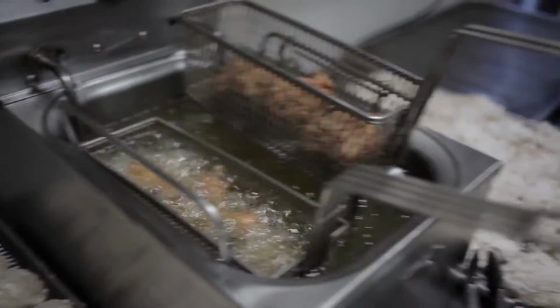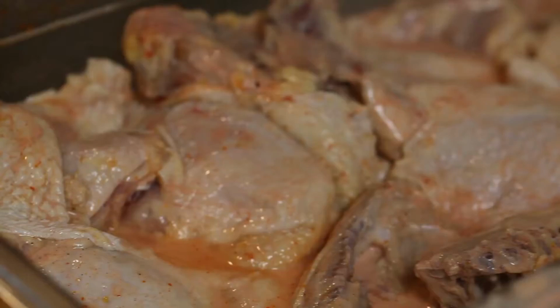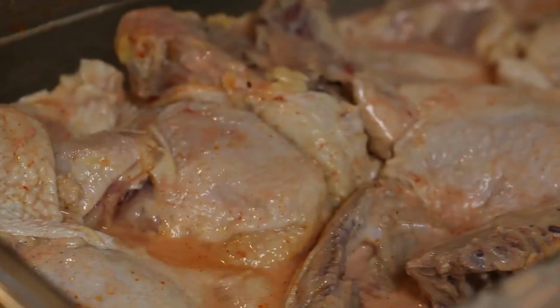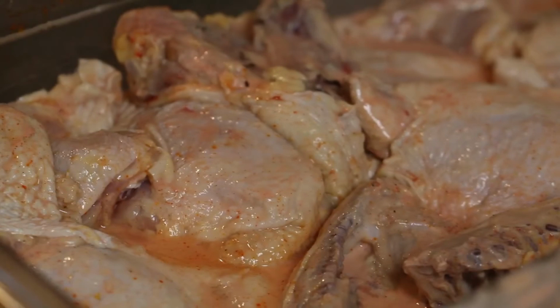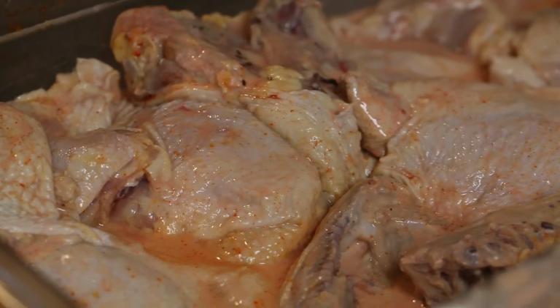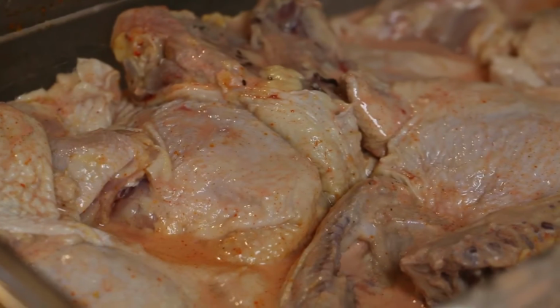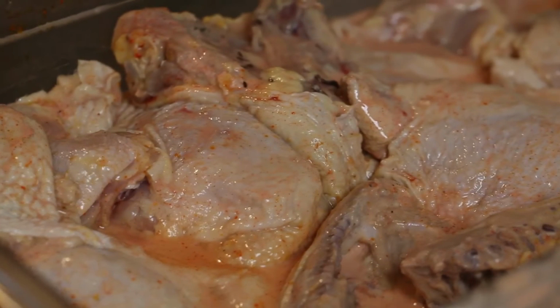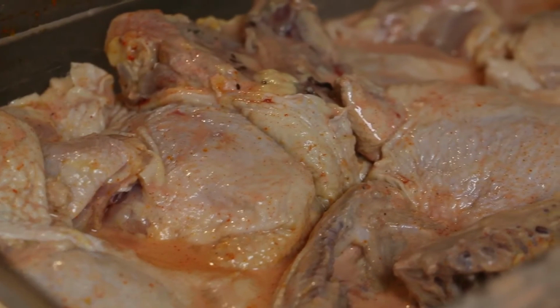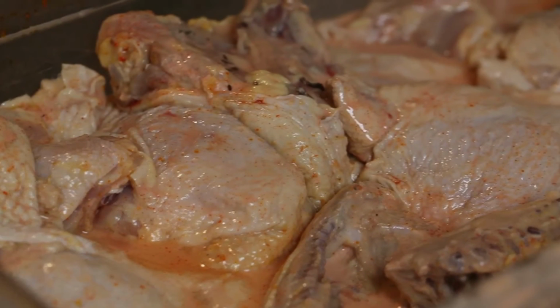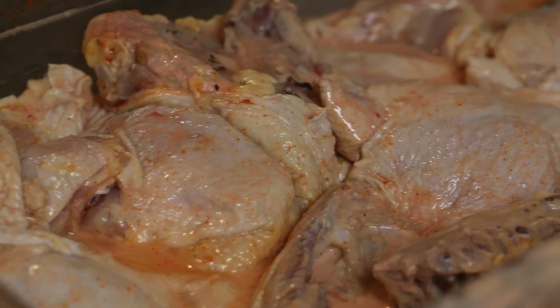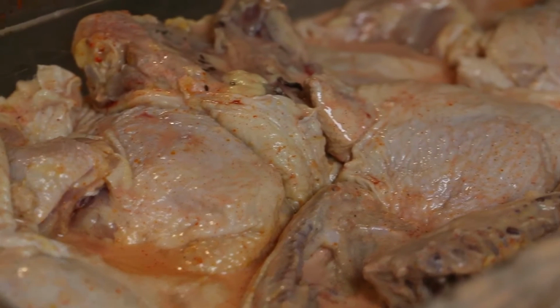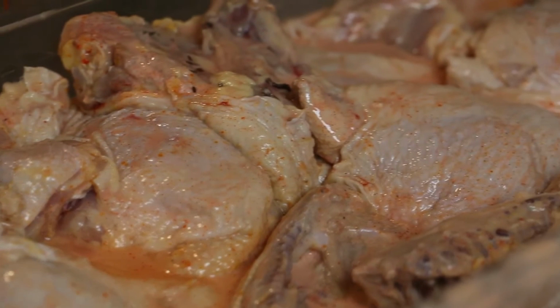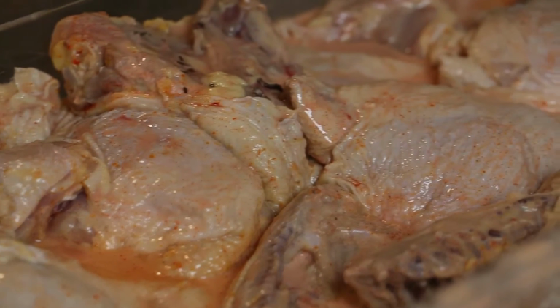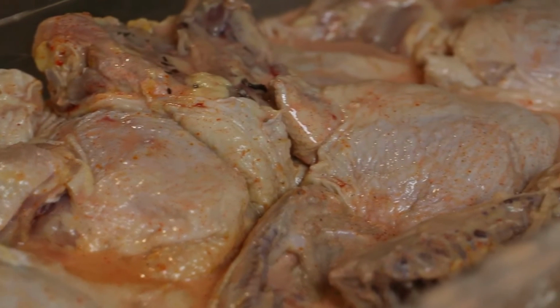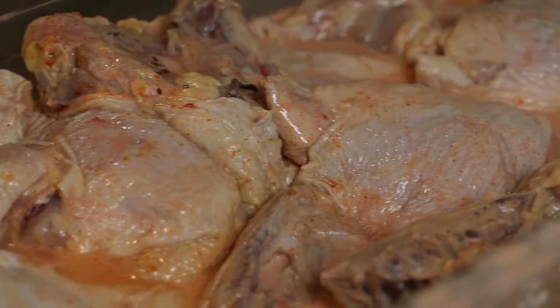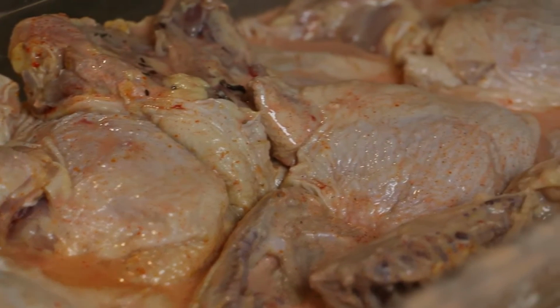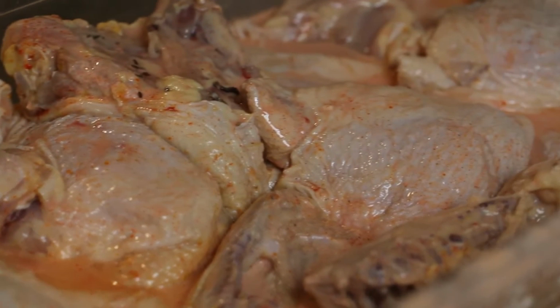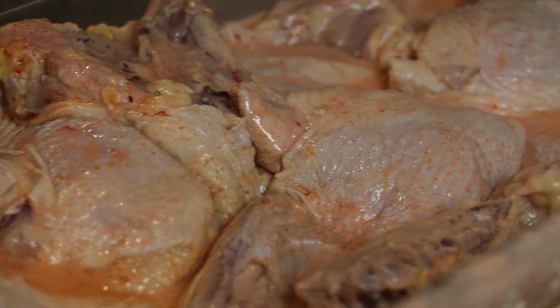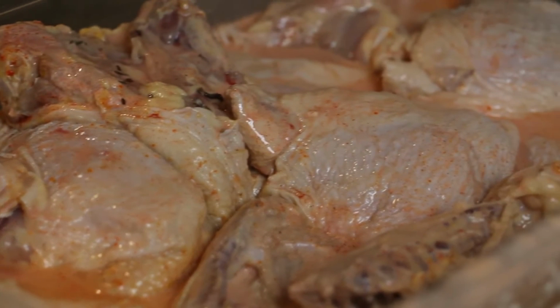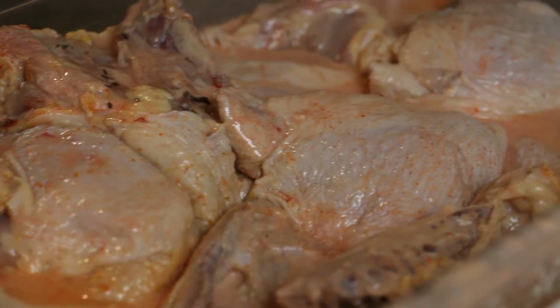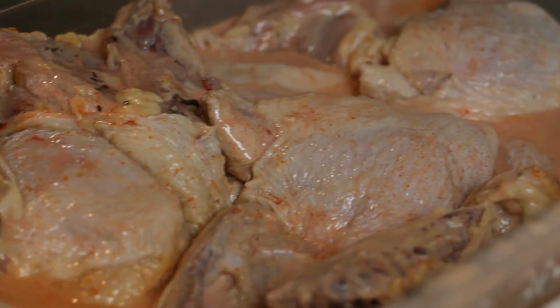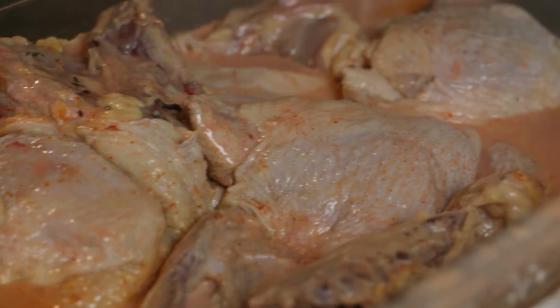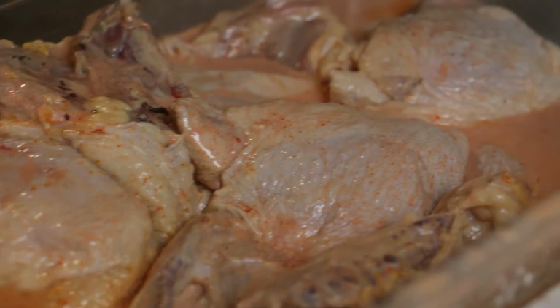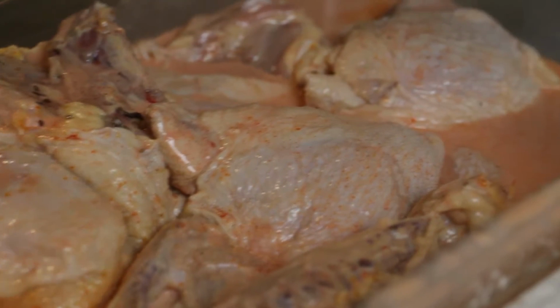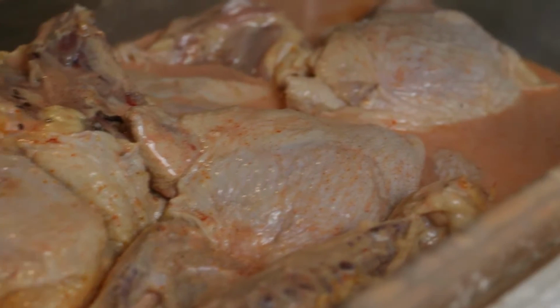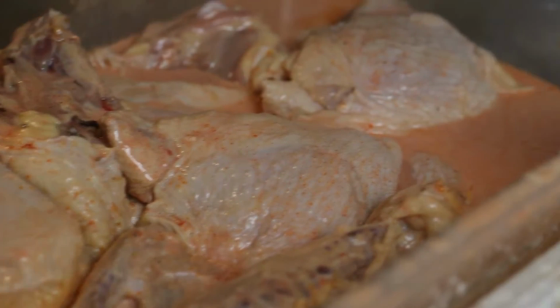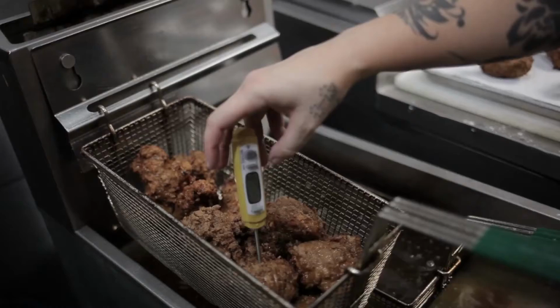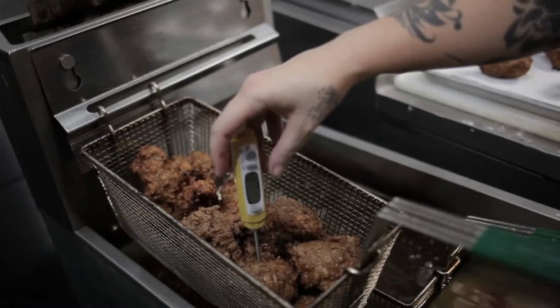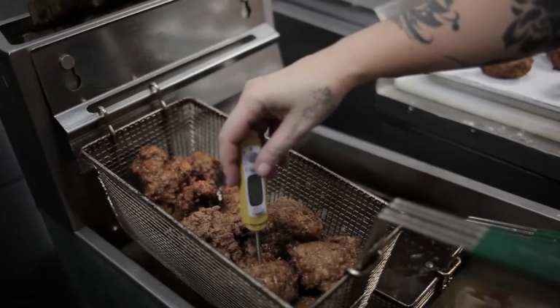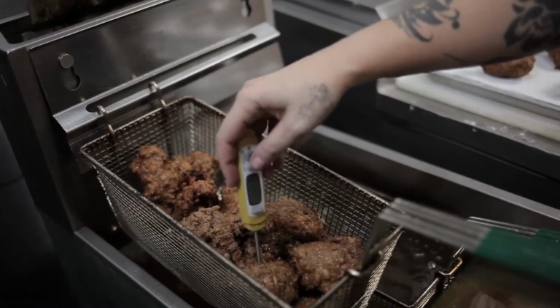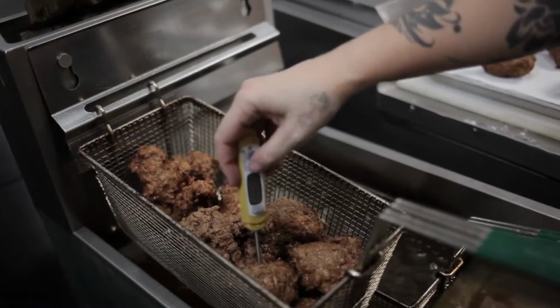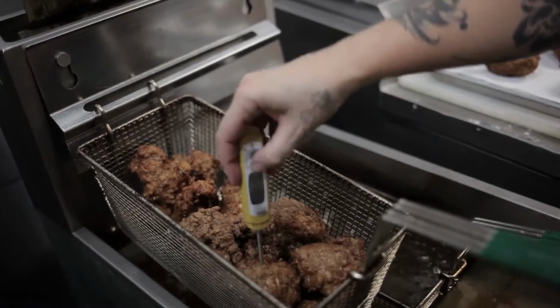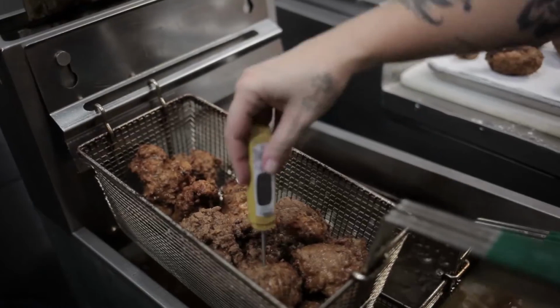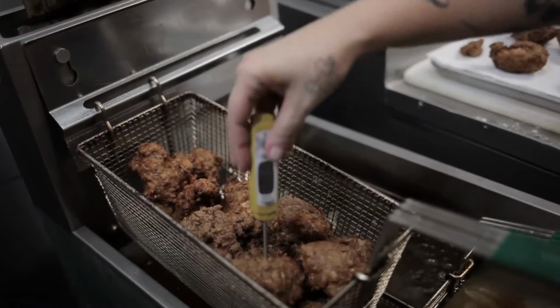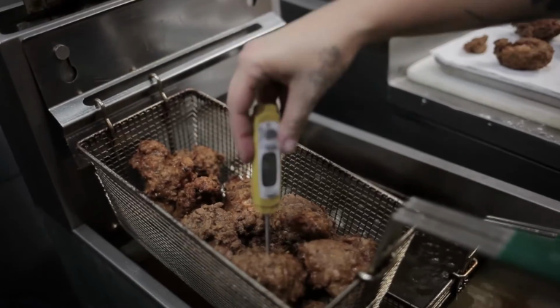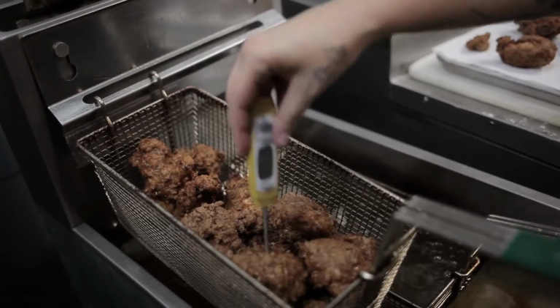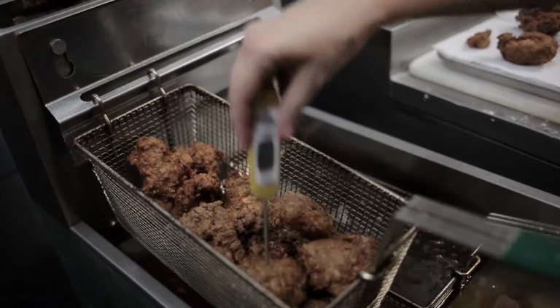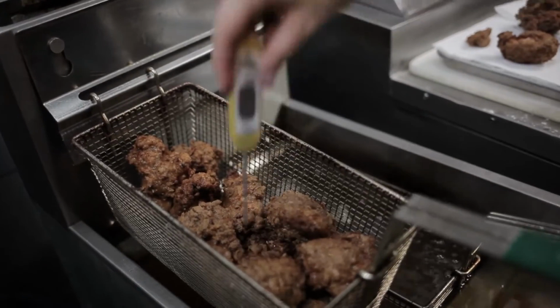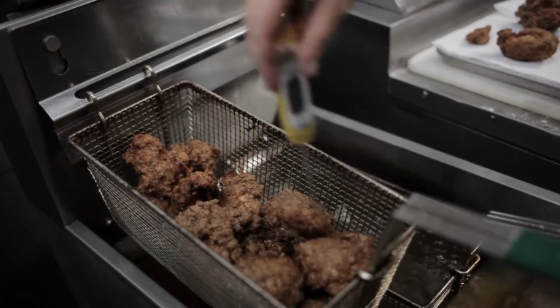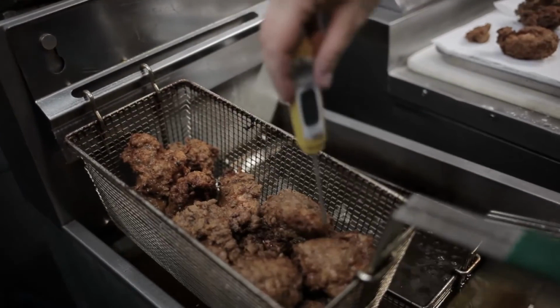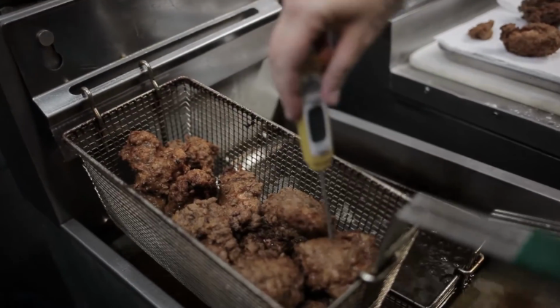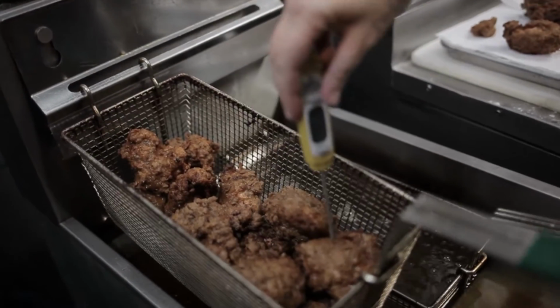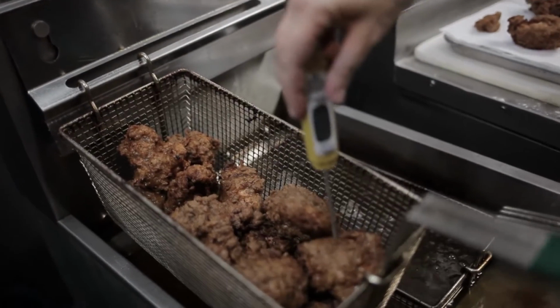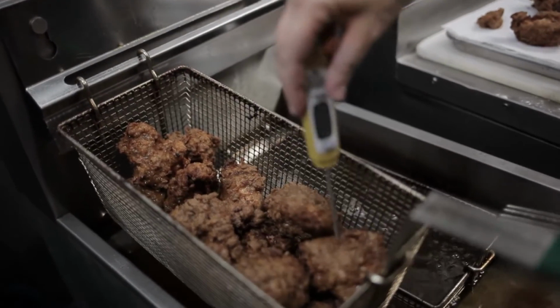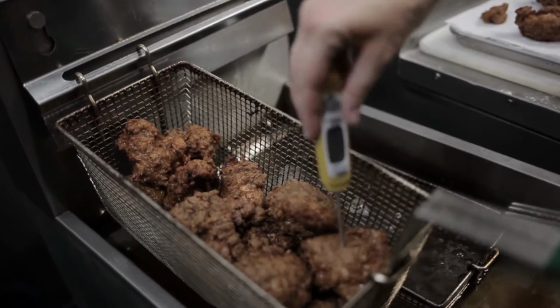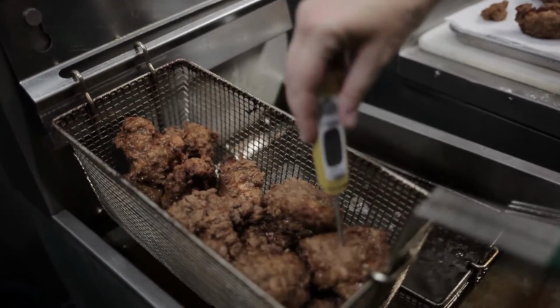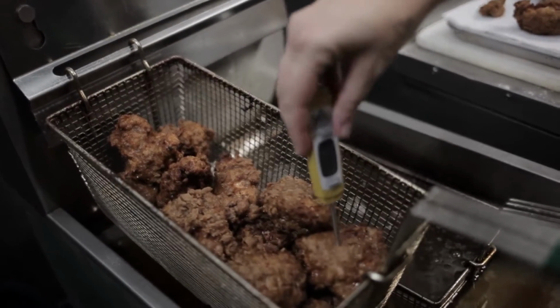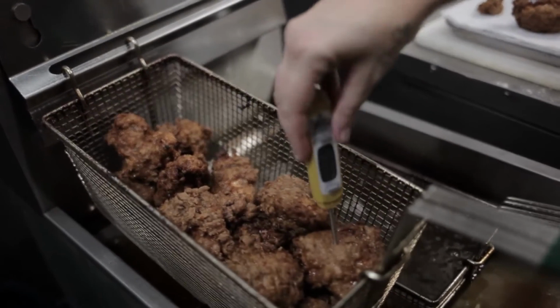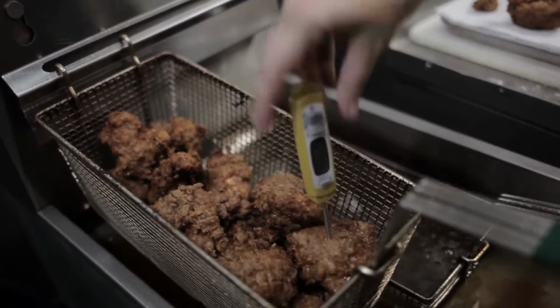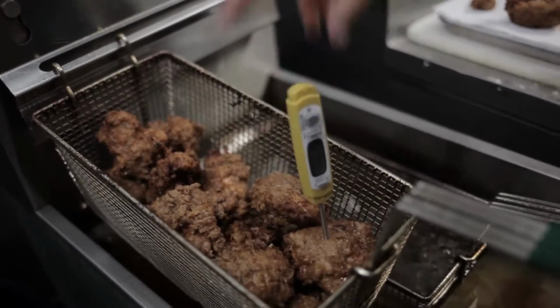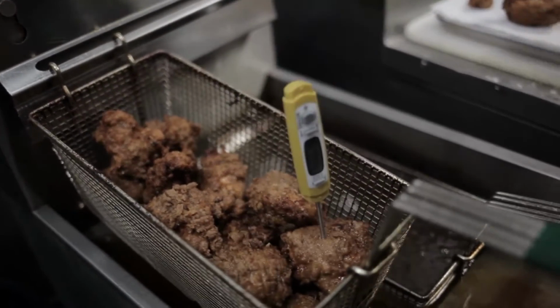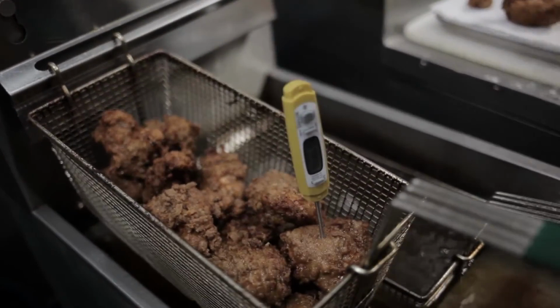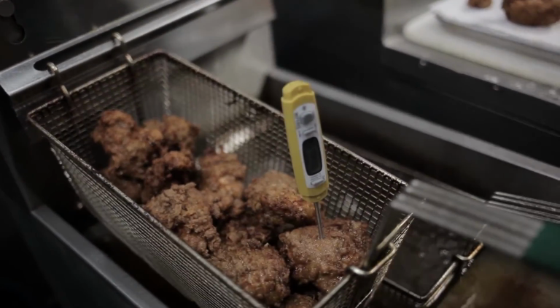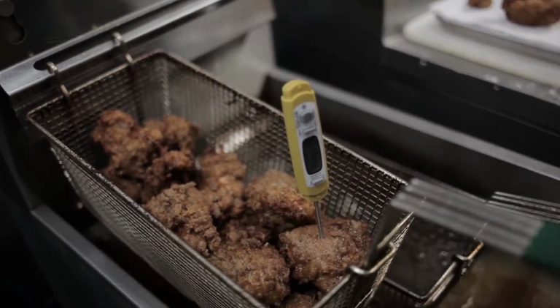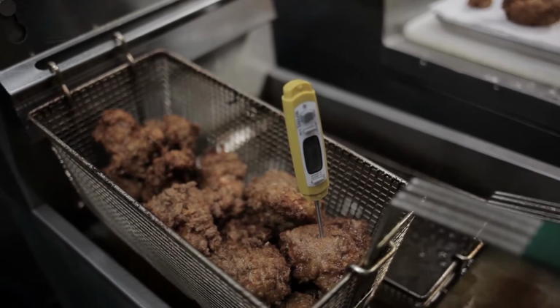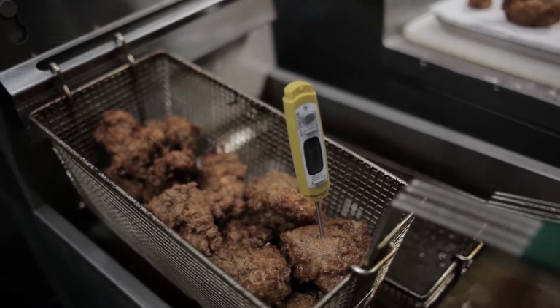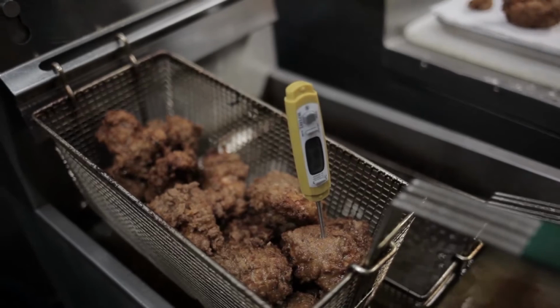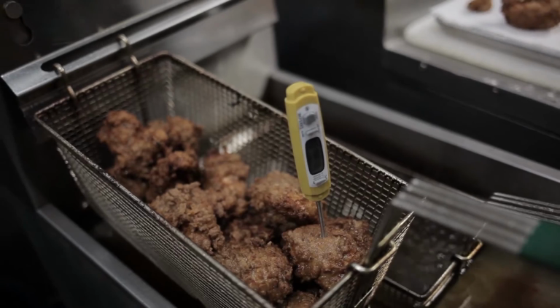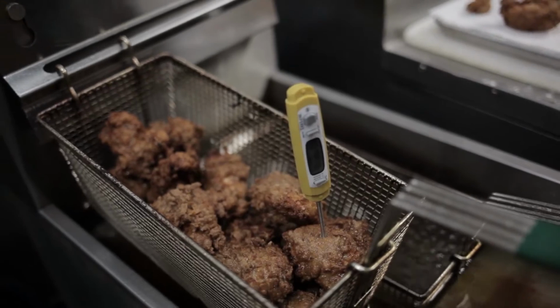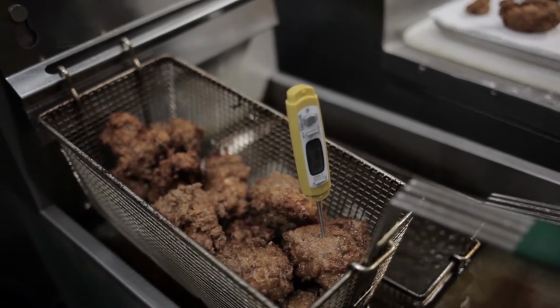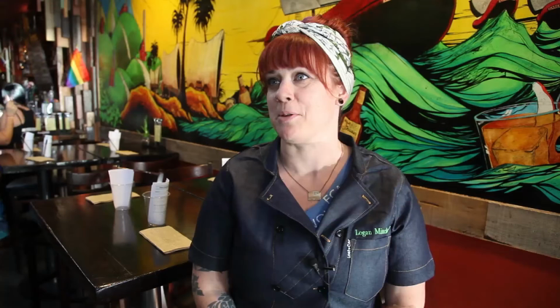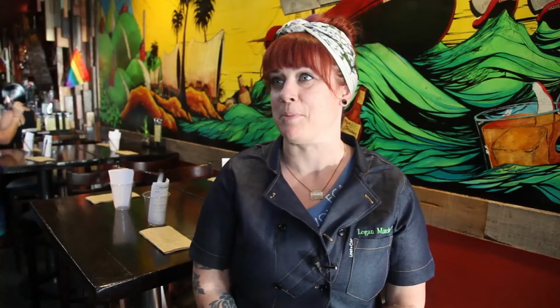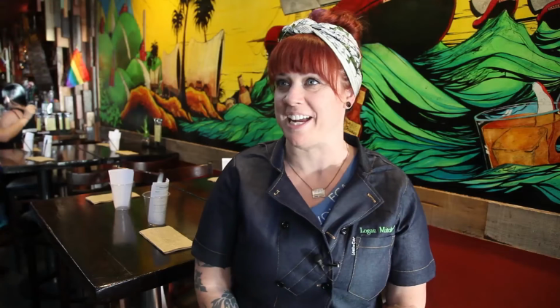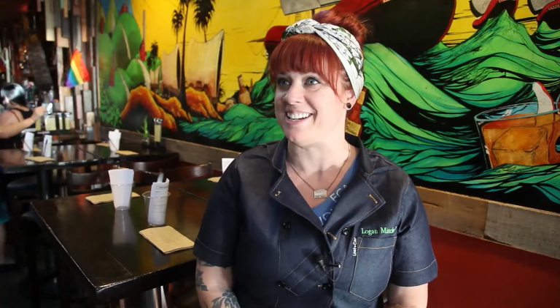Season it as you go, so you're not just putting flour on some unseasoned chicken and getting something pretty bland.